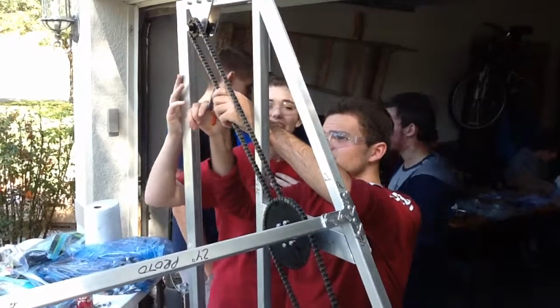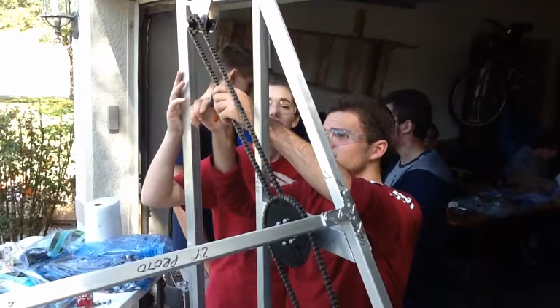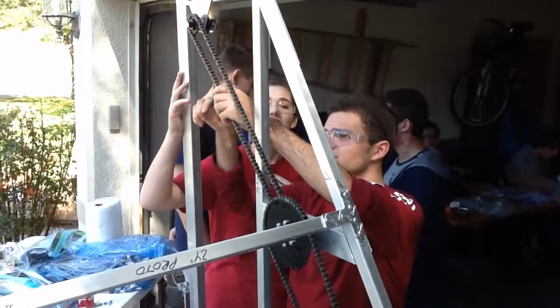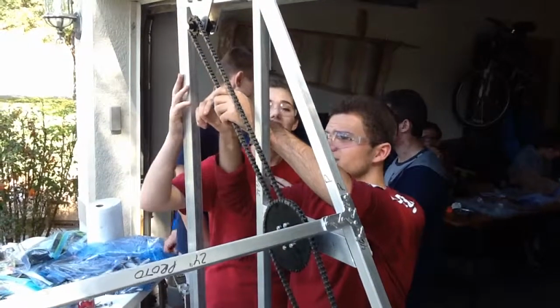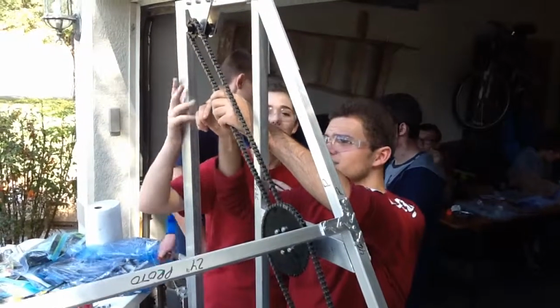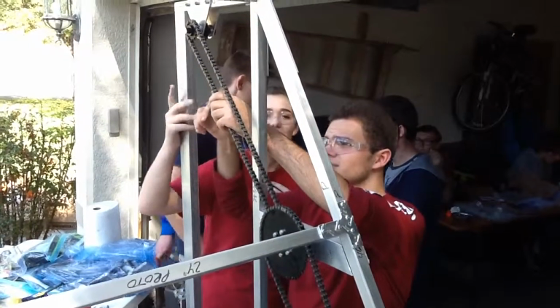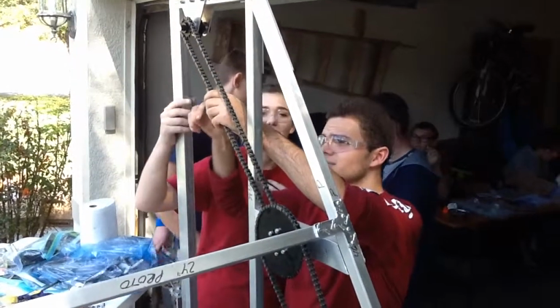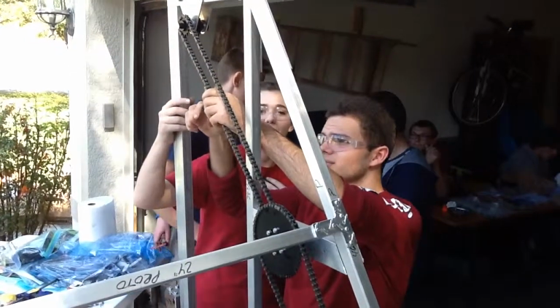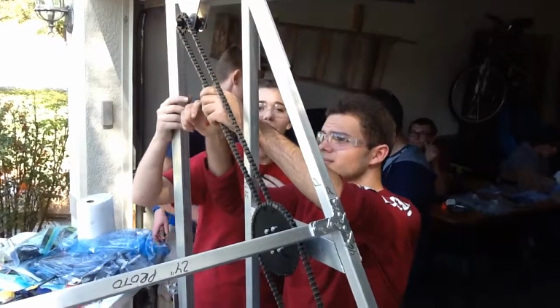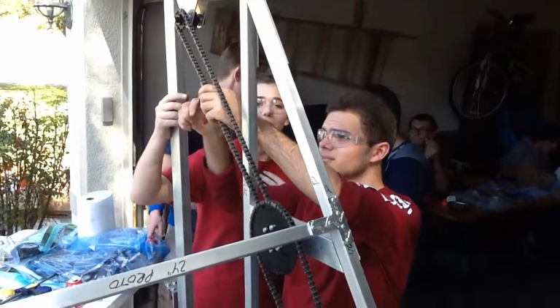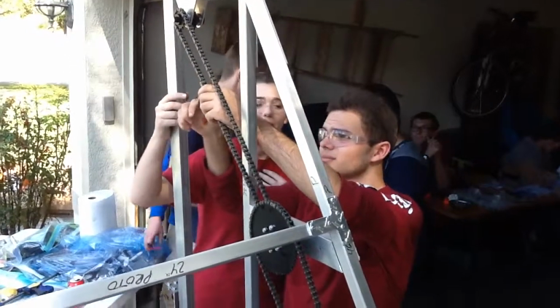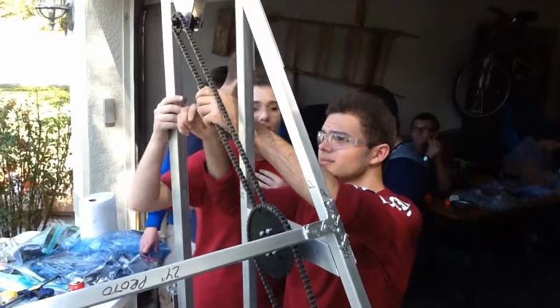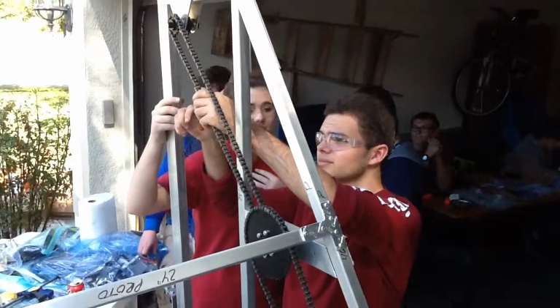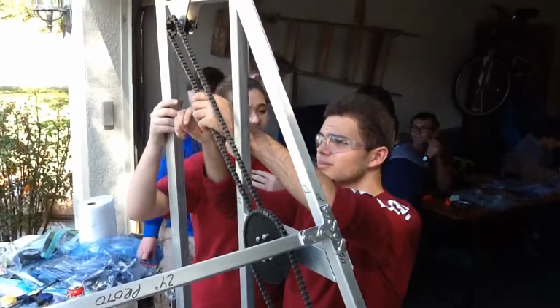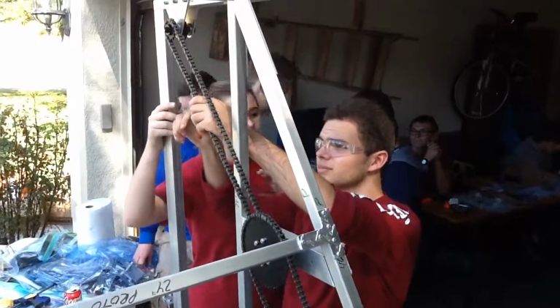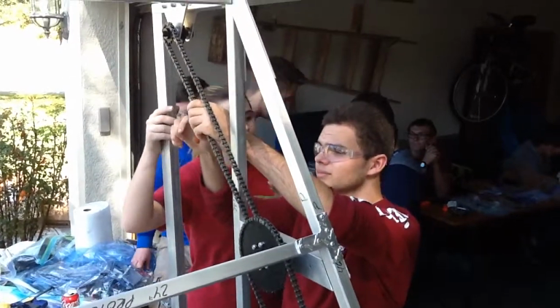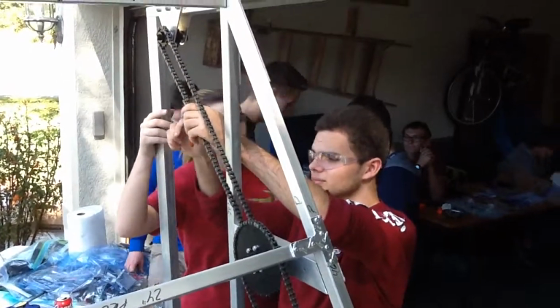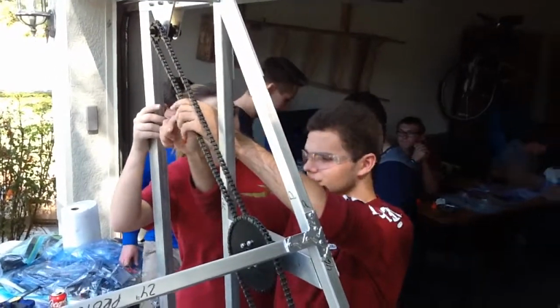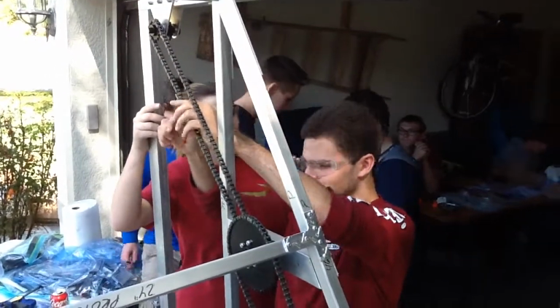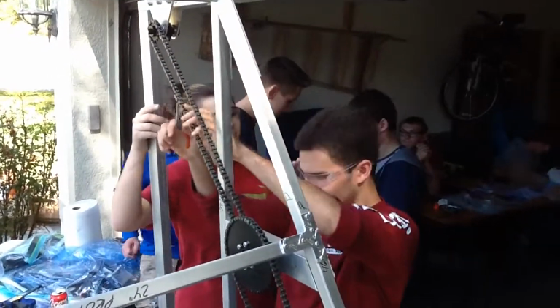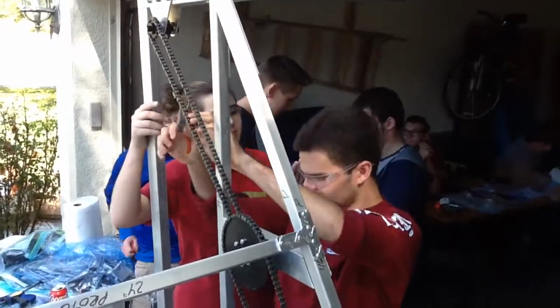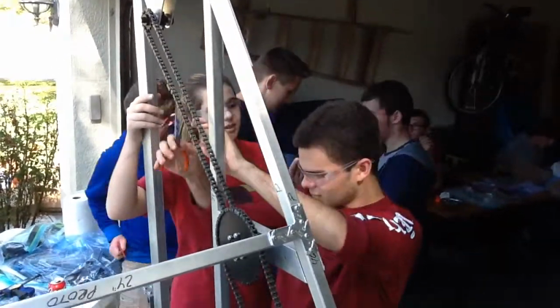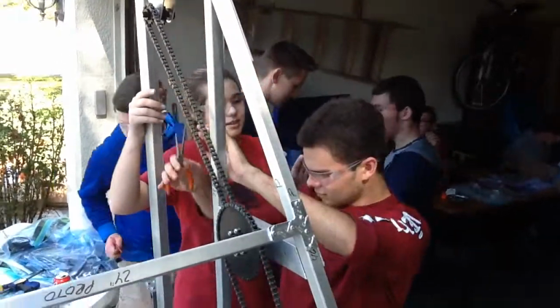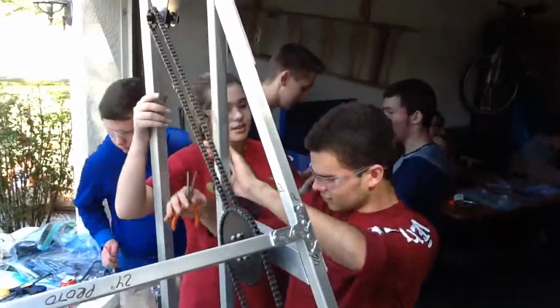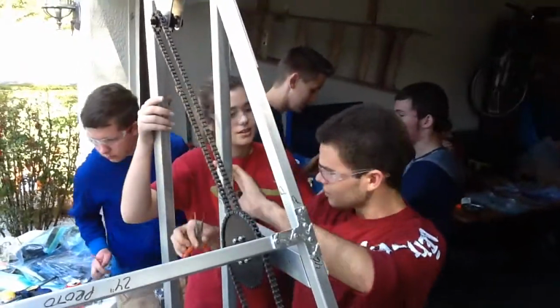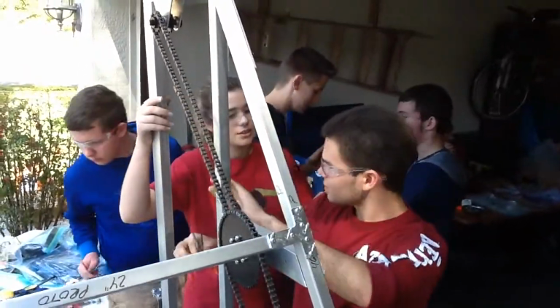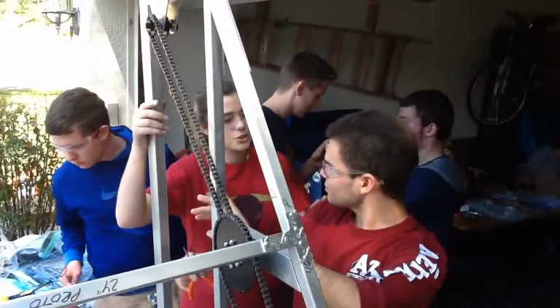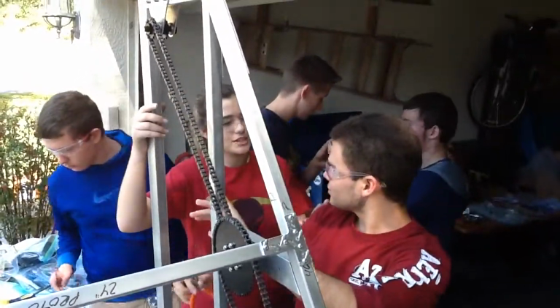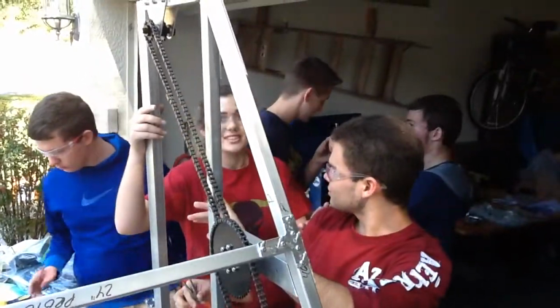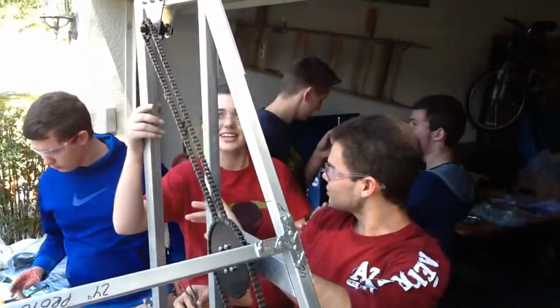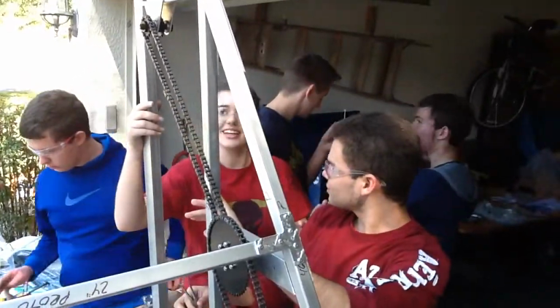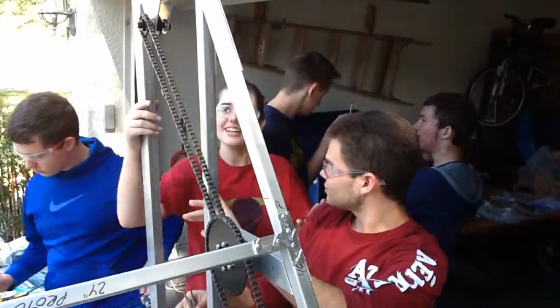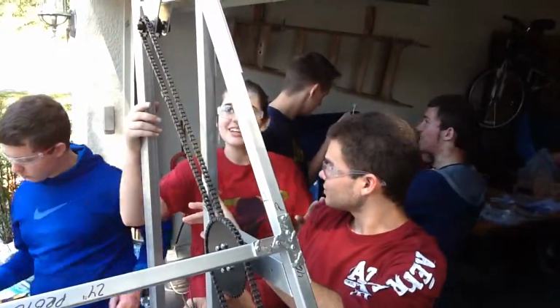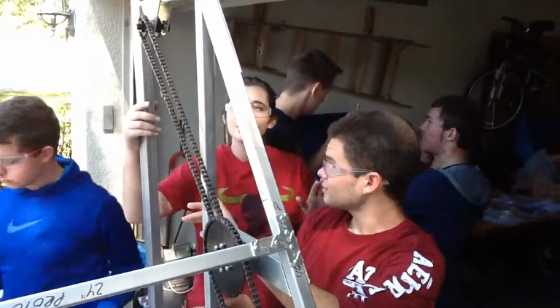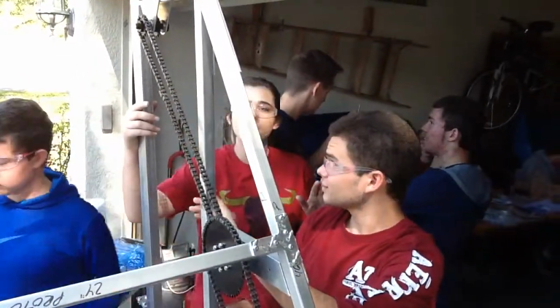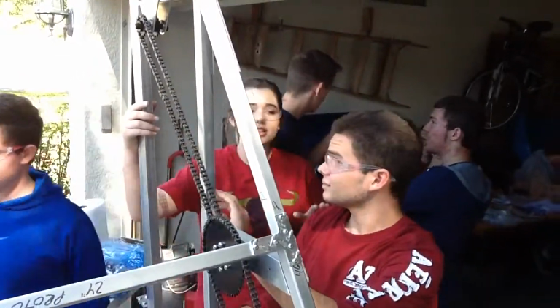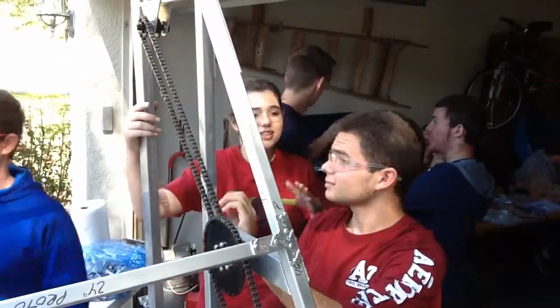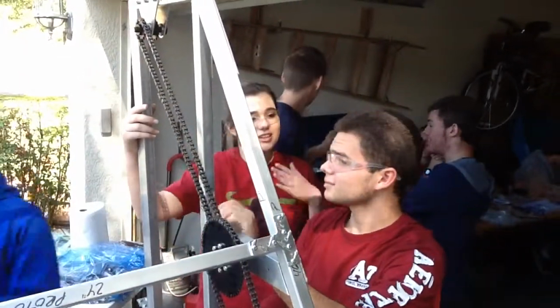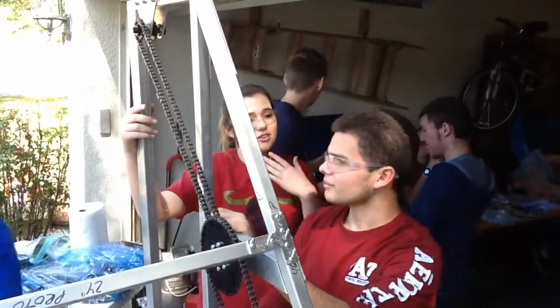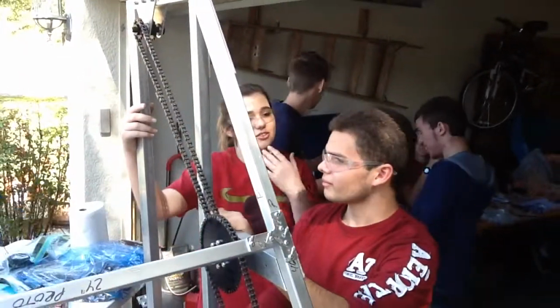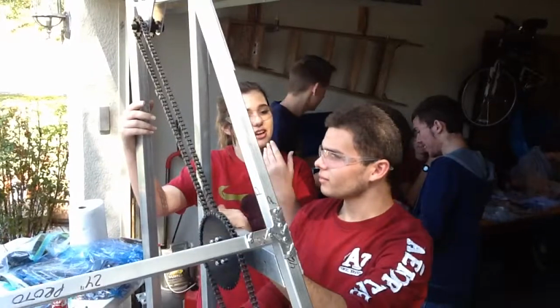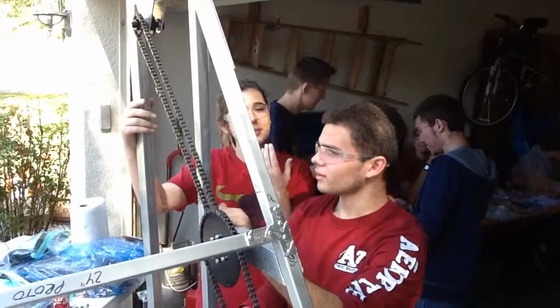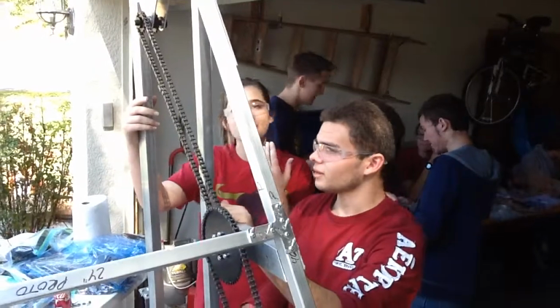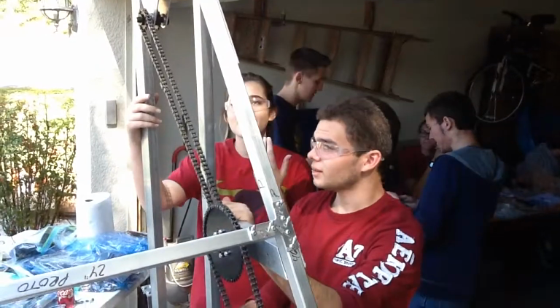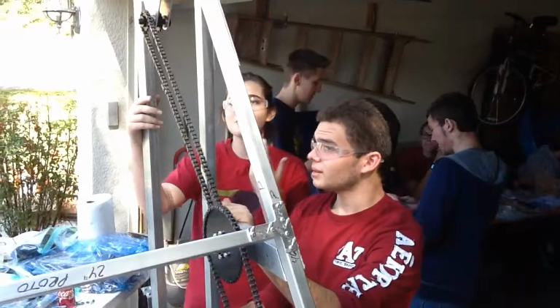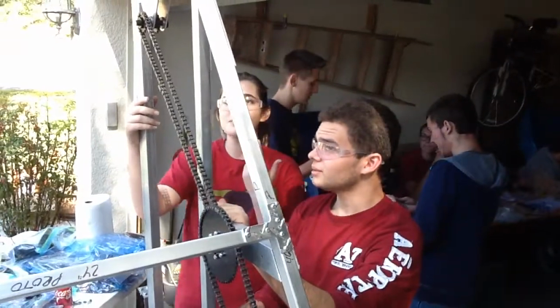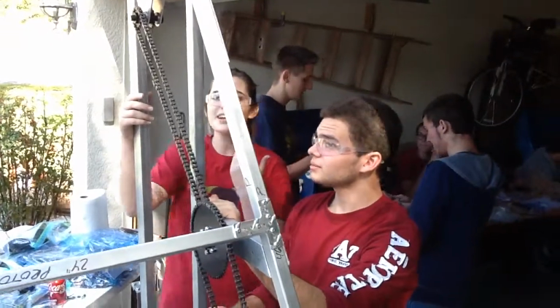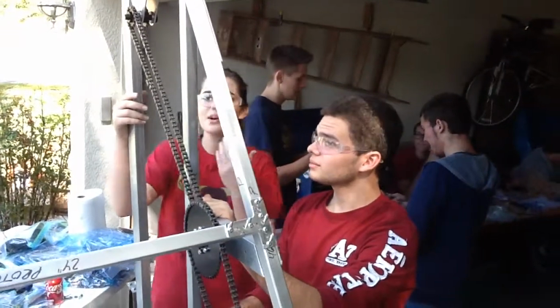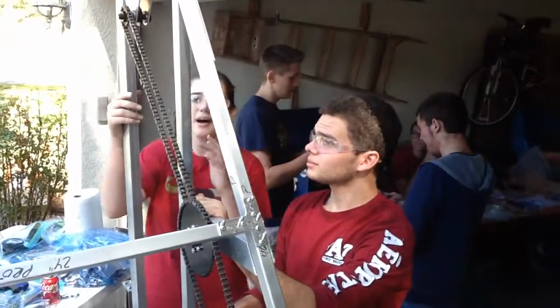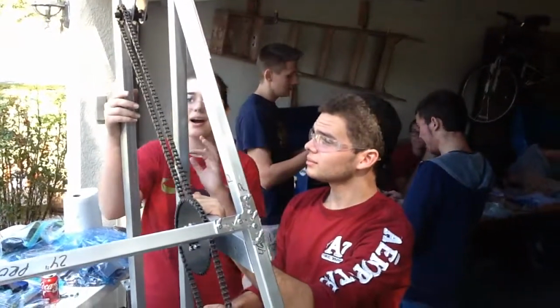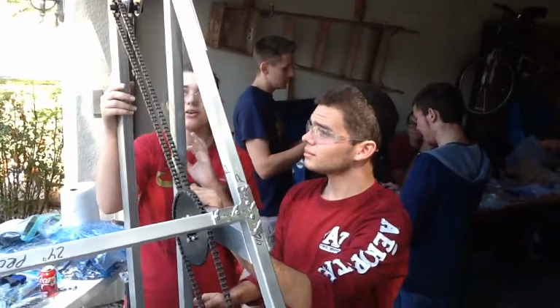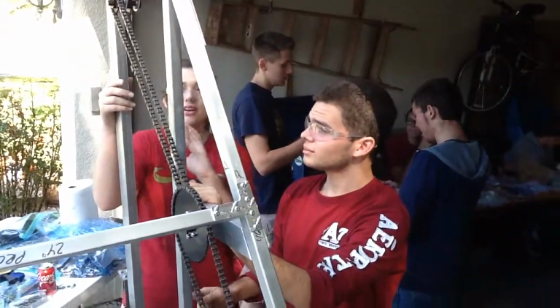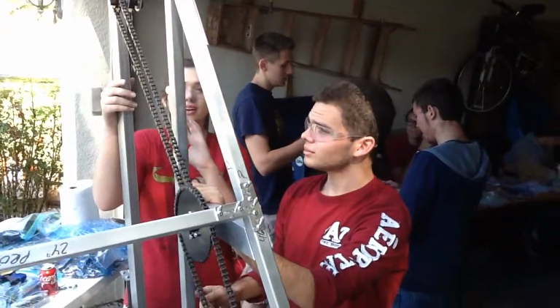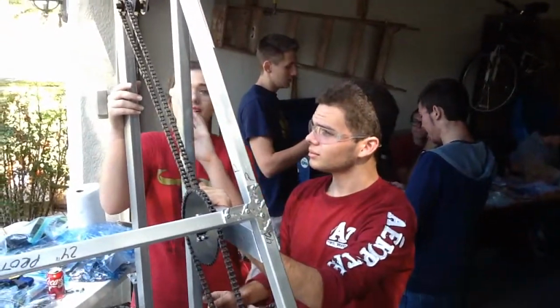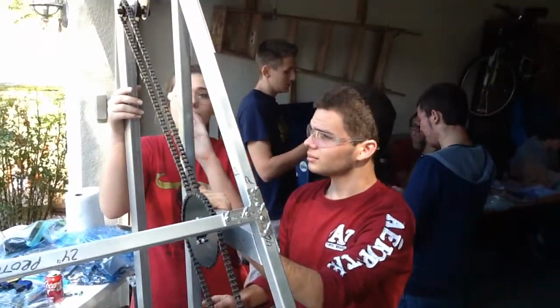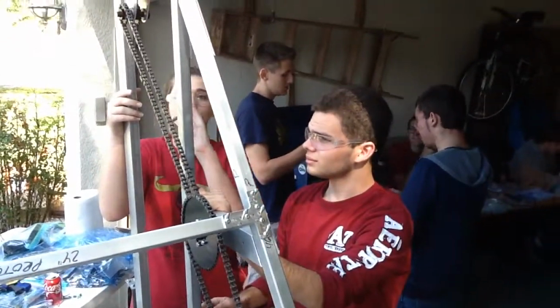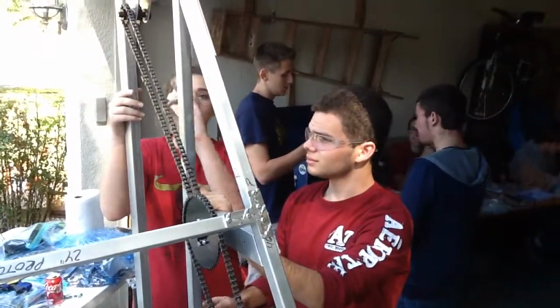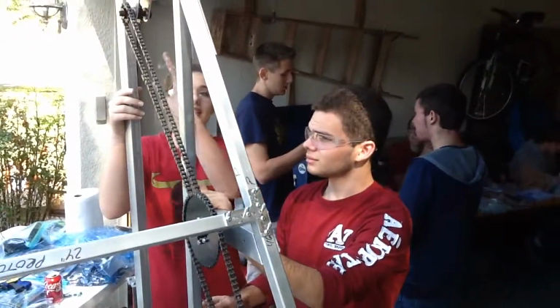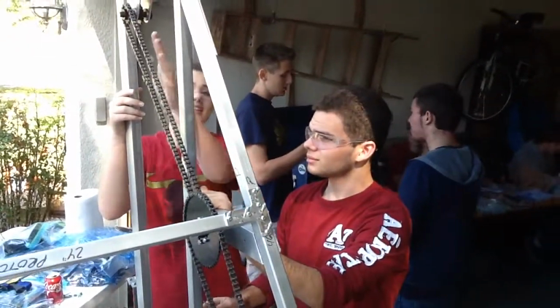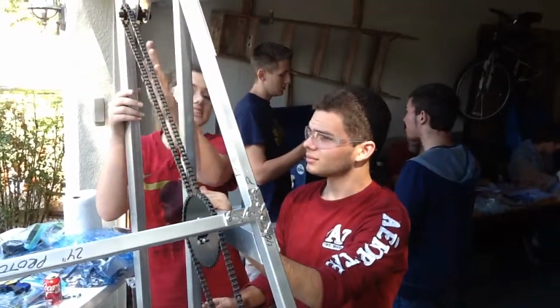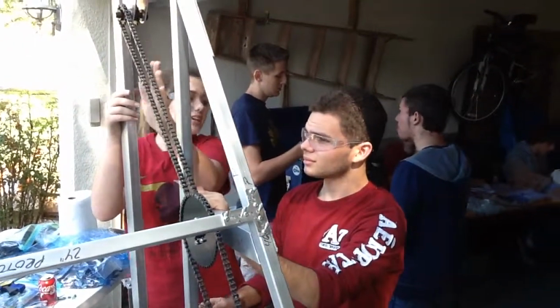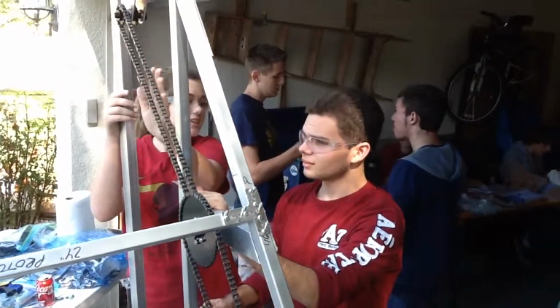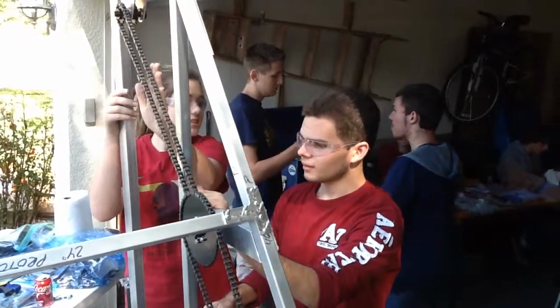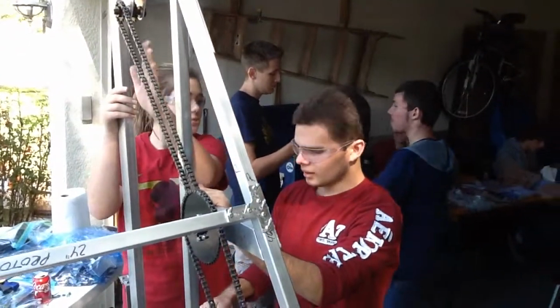Hi, I'm Lauren Brown. I'm here with Tristan. Tristan, can you tell me a little bit about what this is?